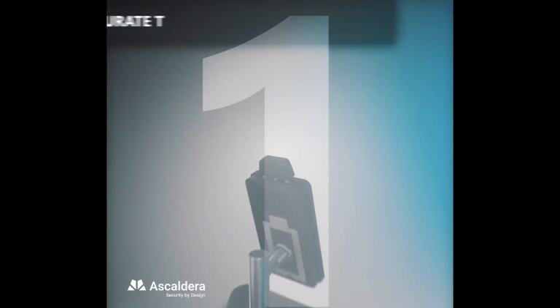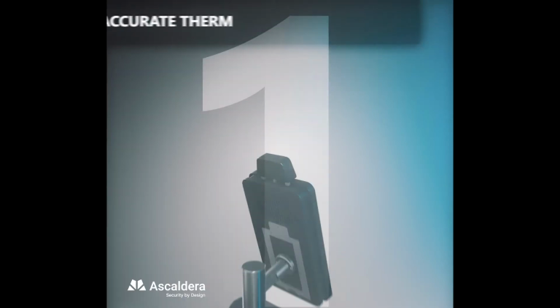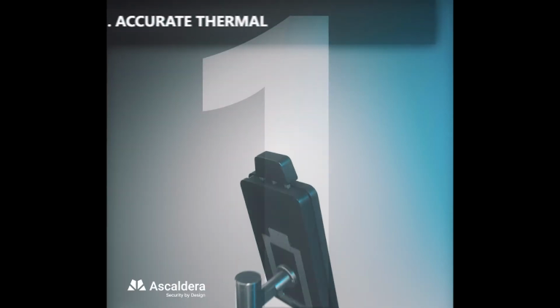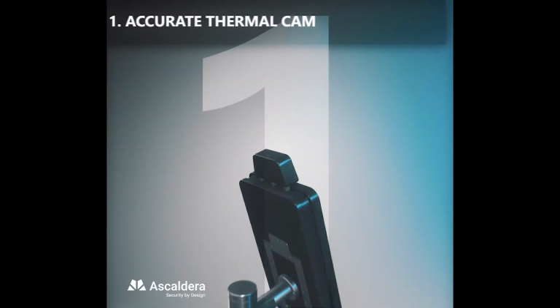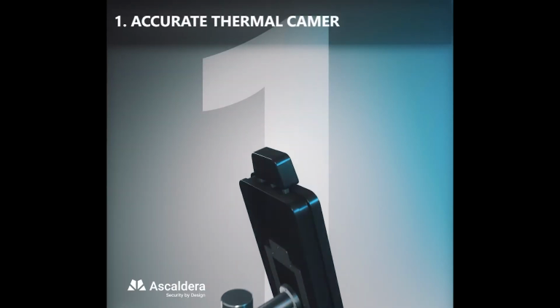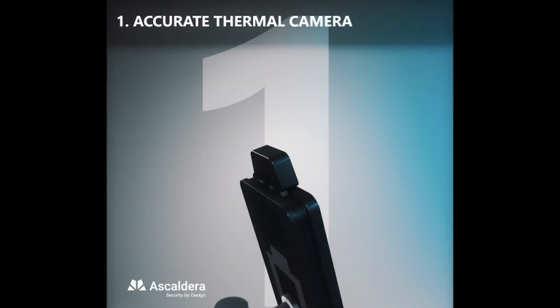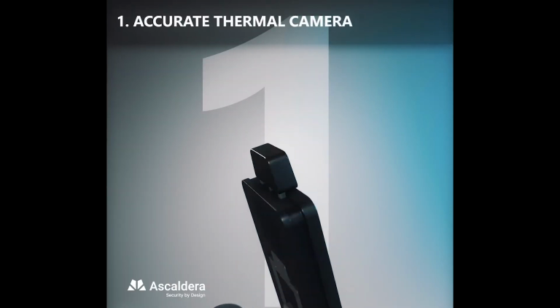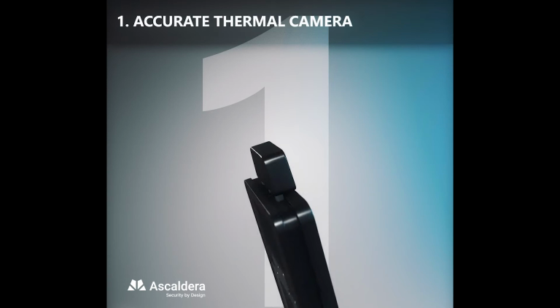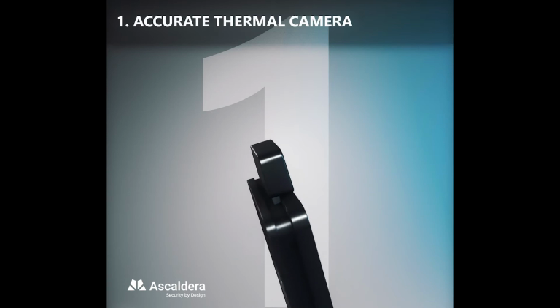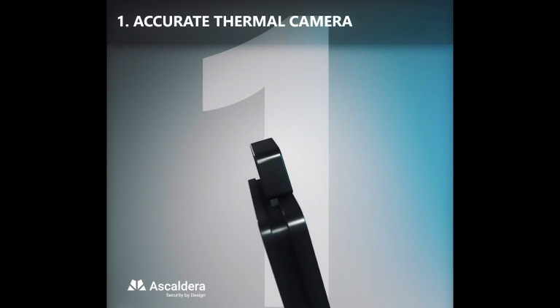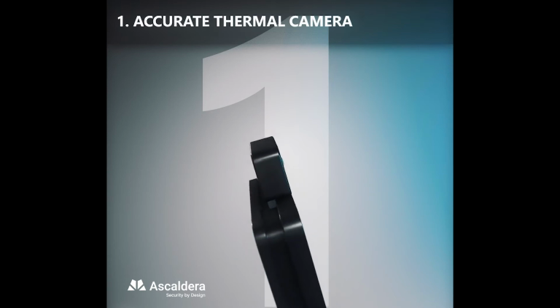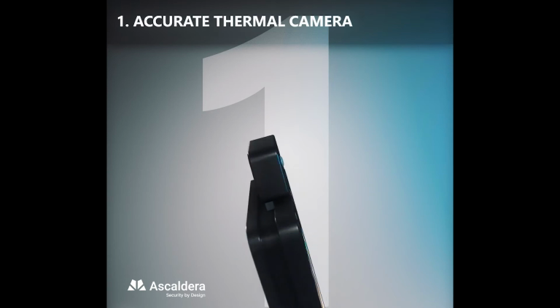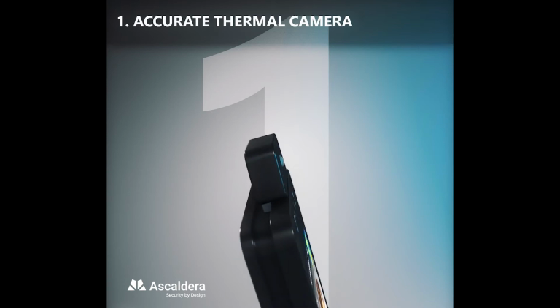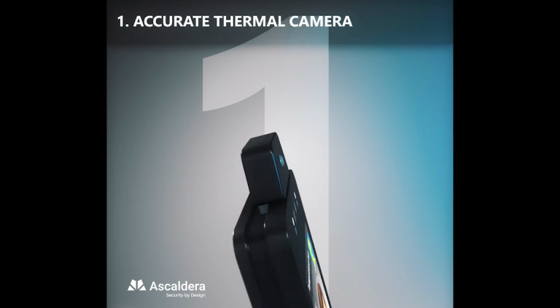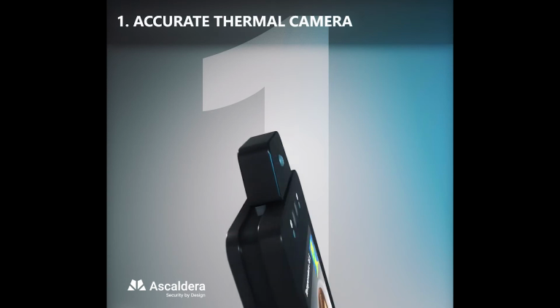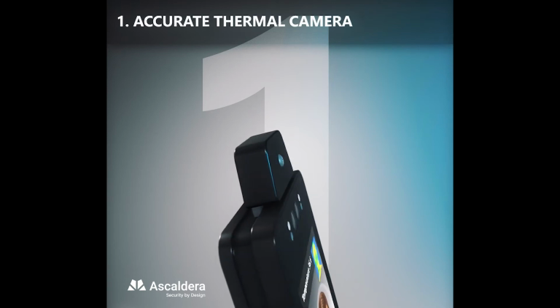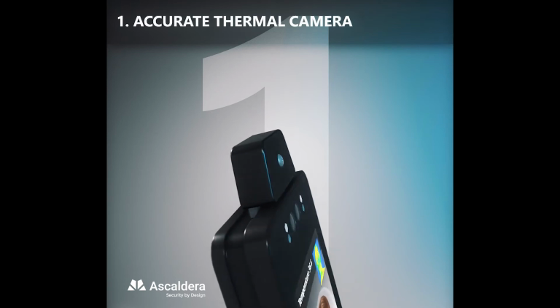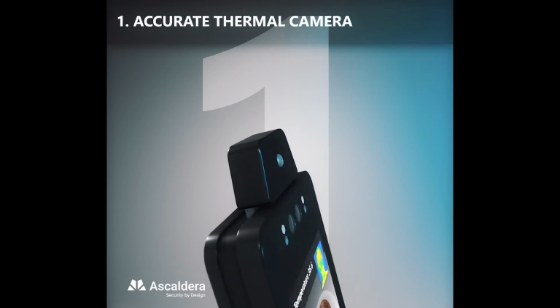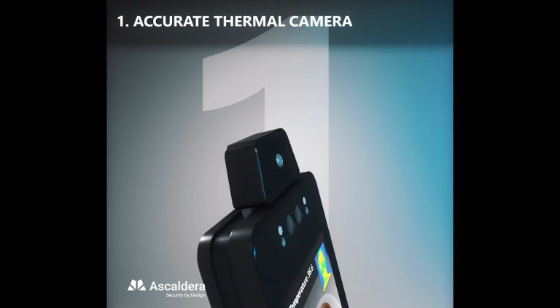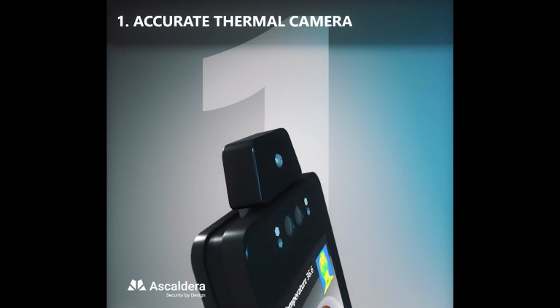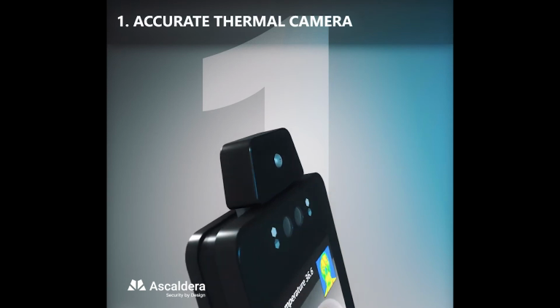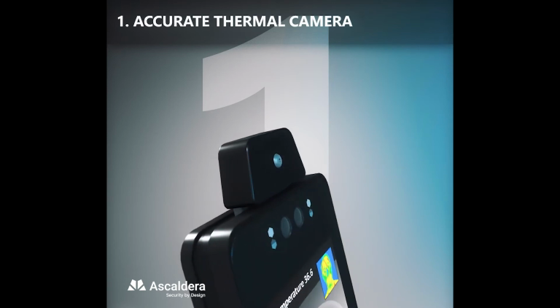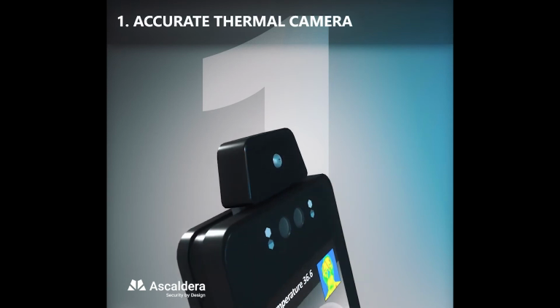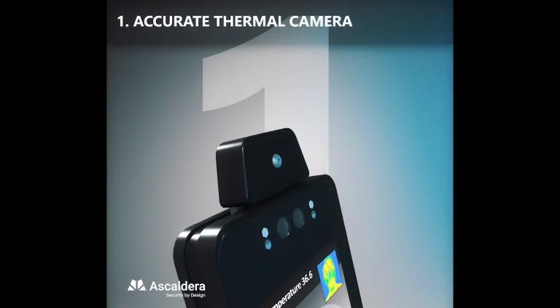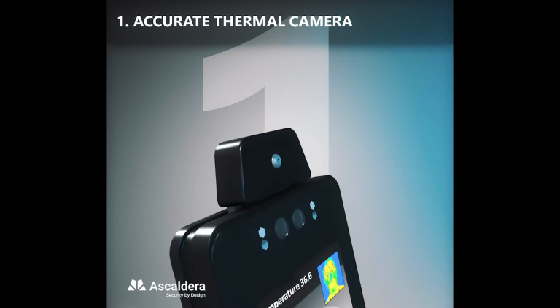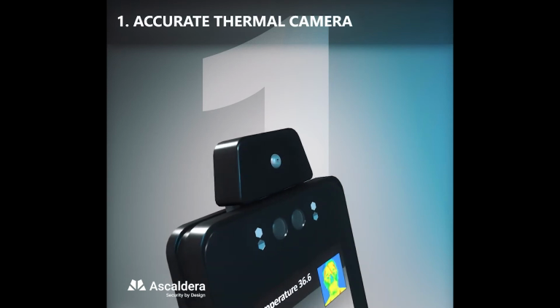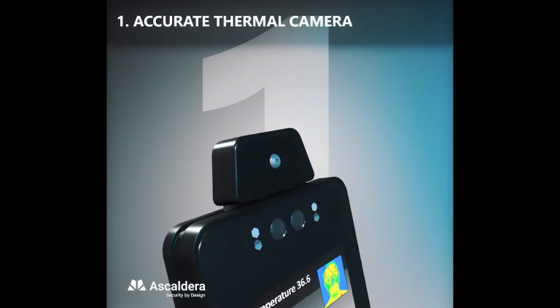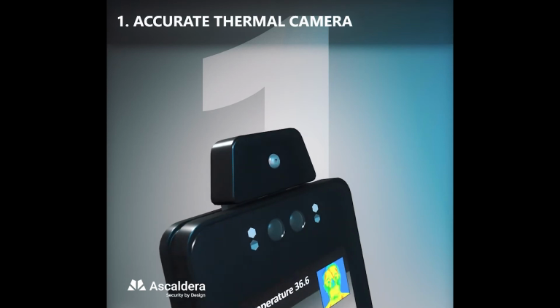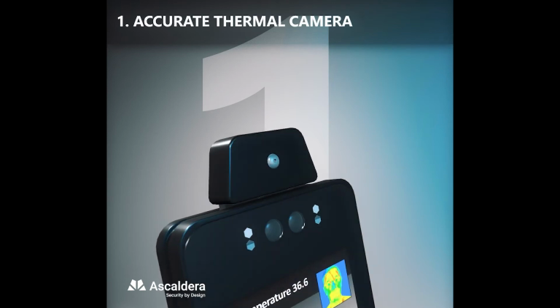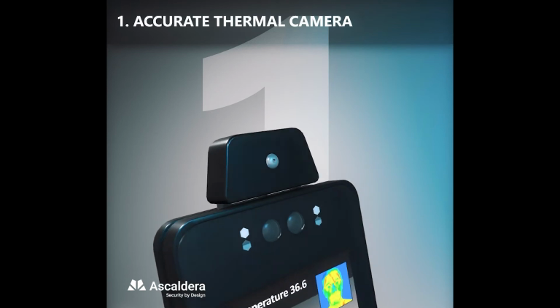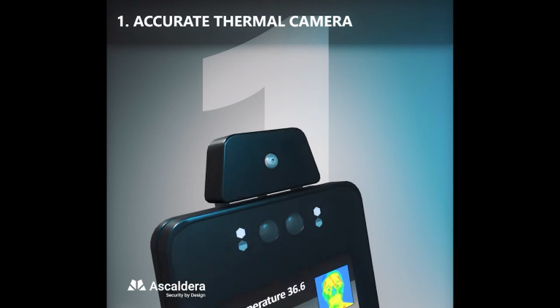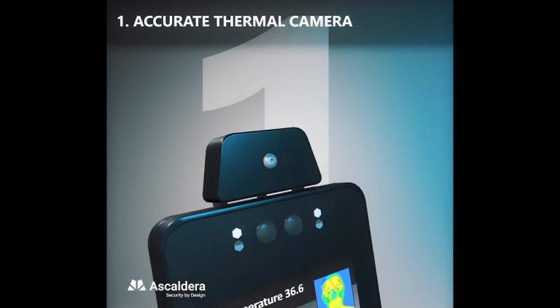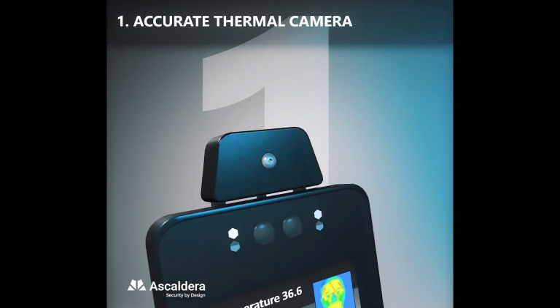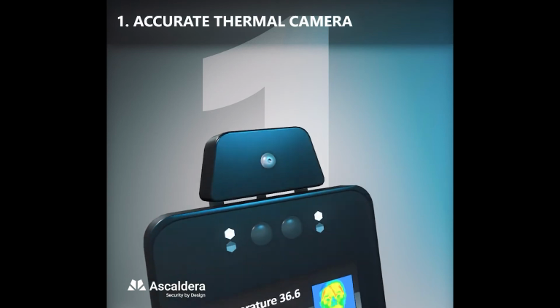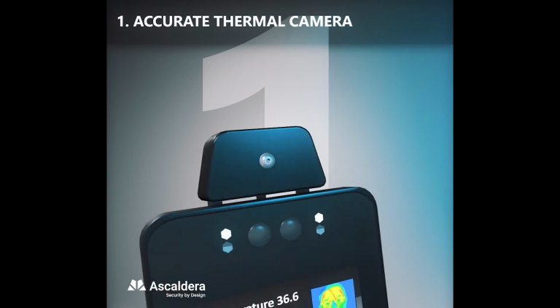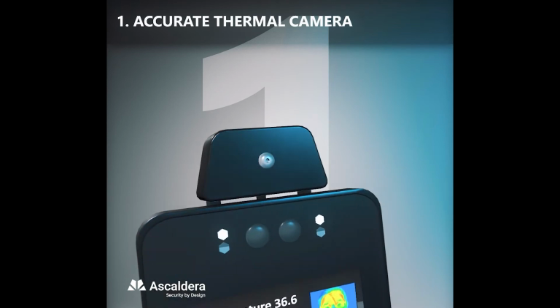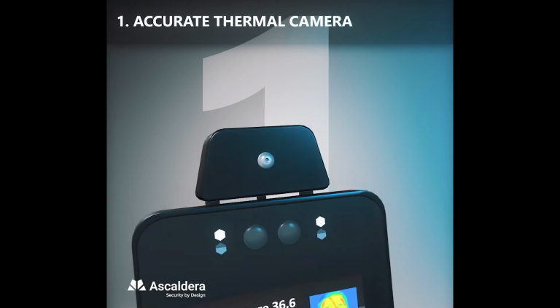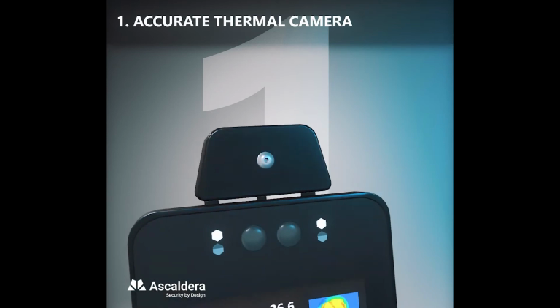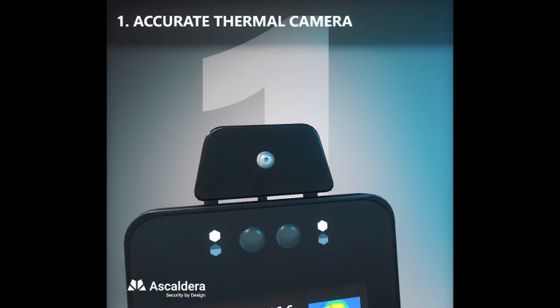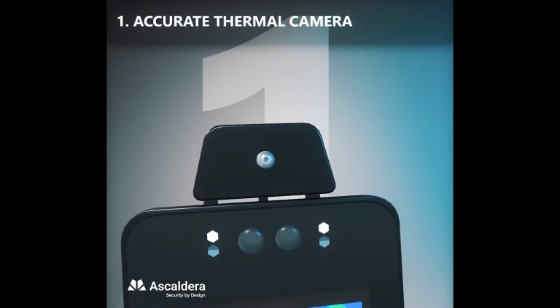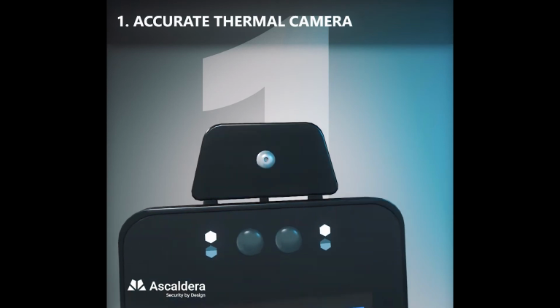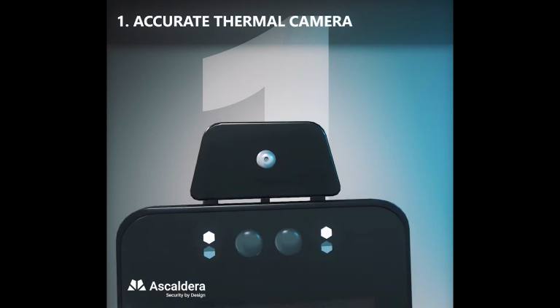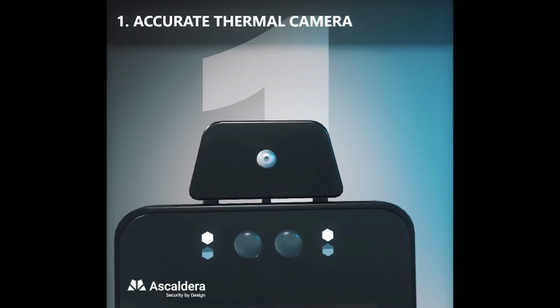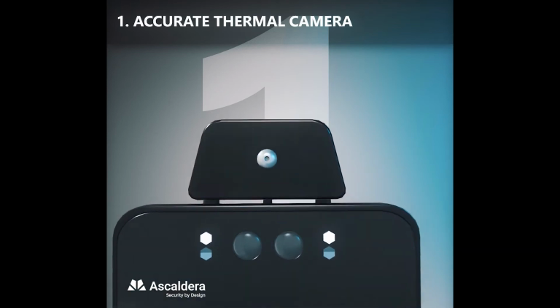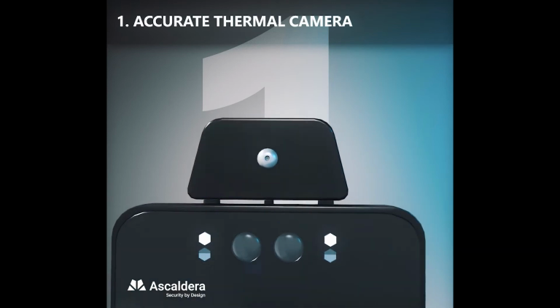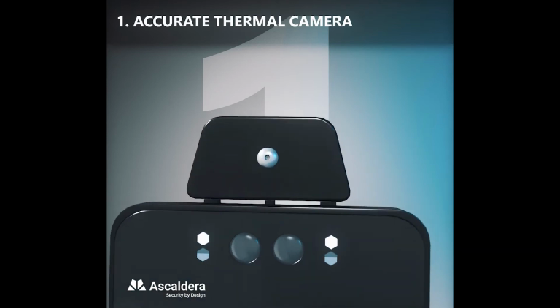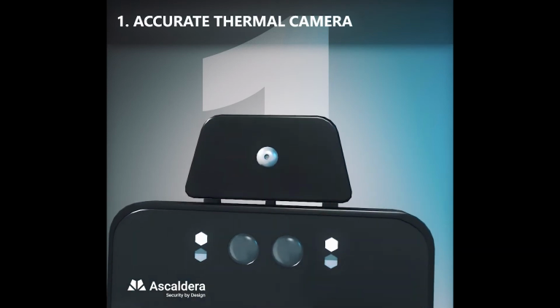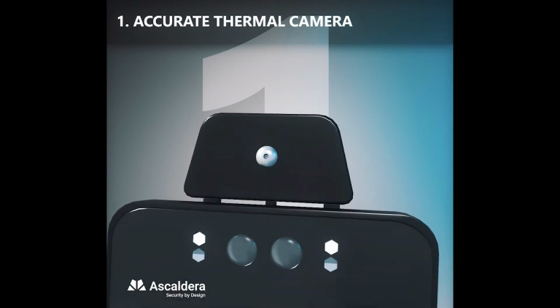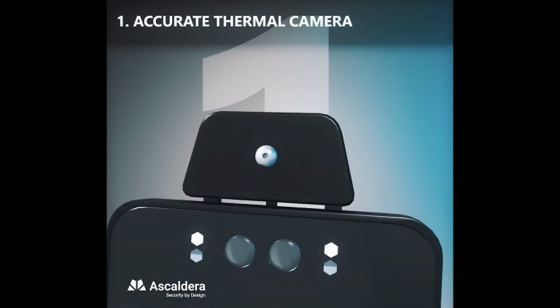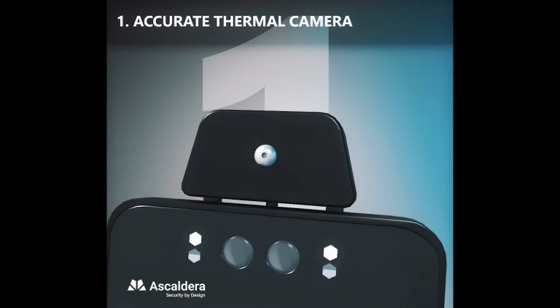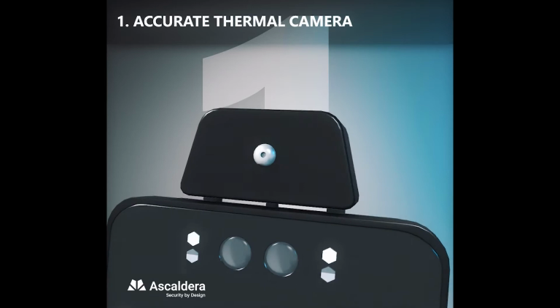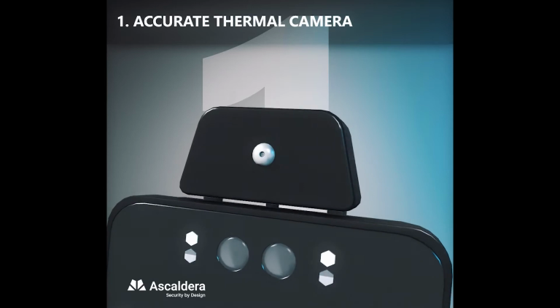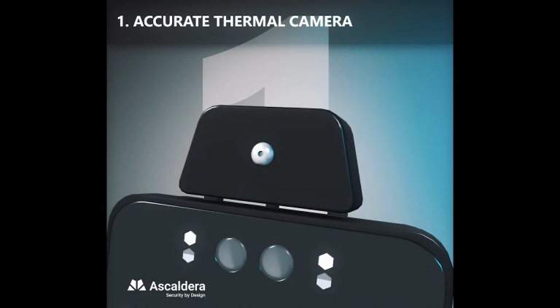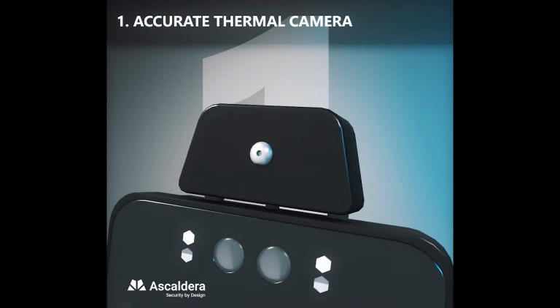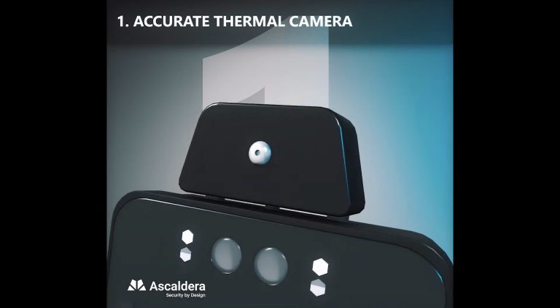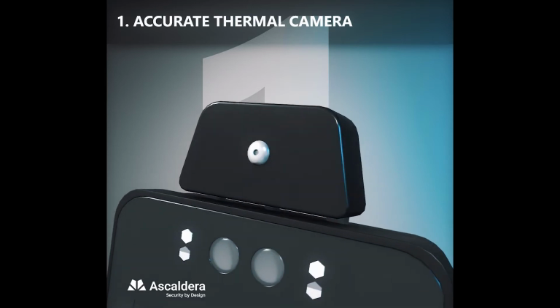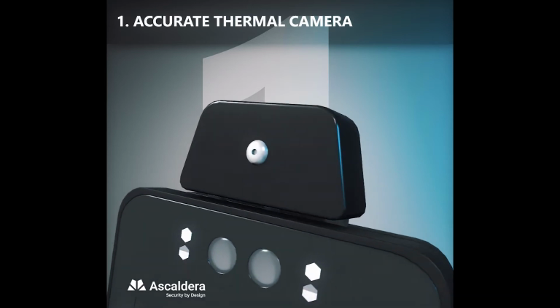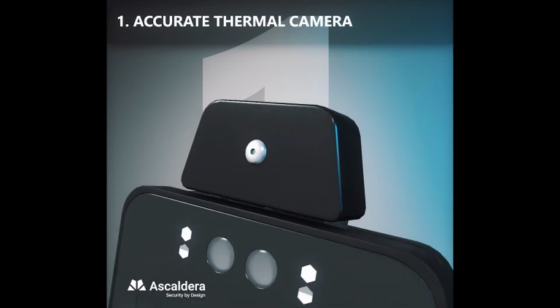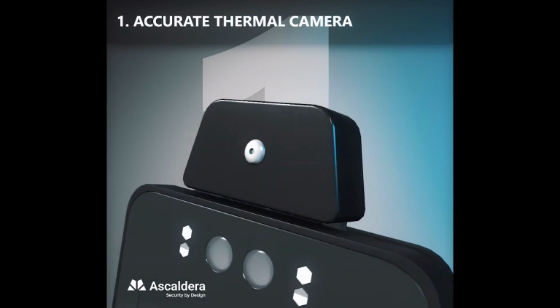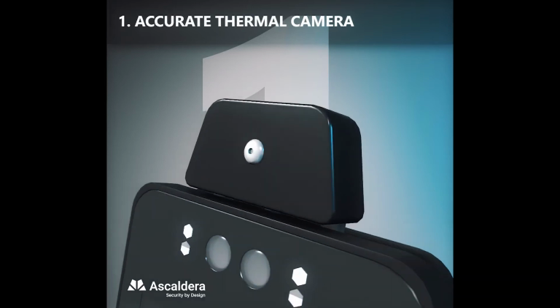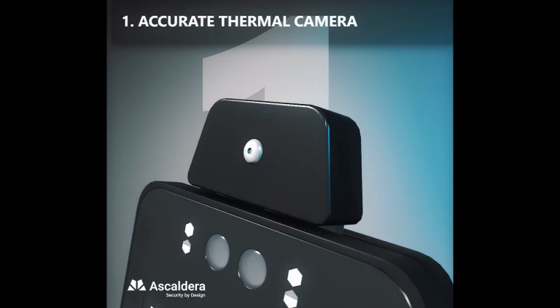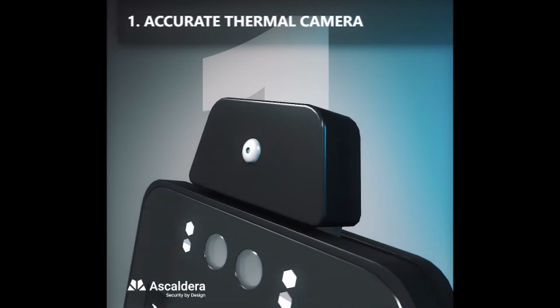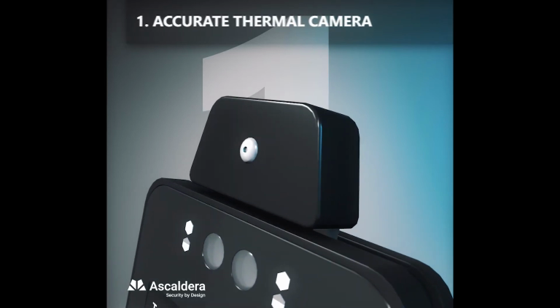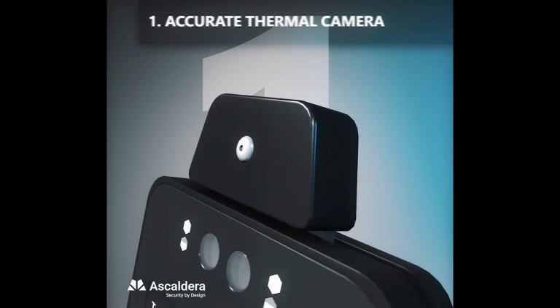Fast and accurate body temperature measurement using an advanced thermal imaging sensor, better than any infrared-based thermometer.